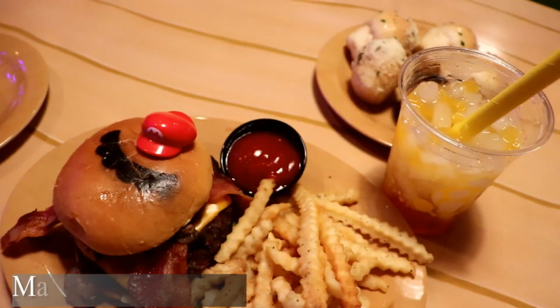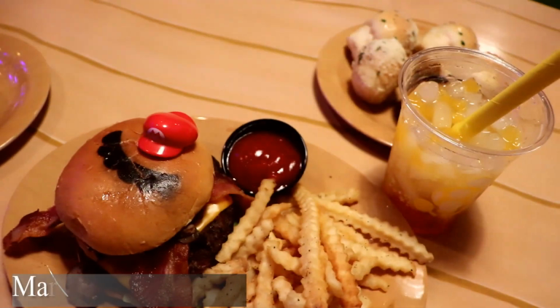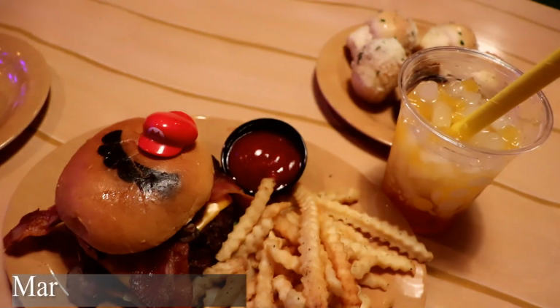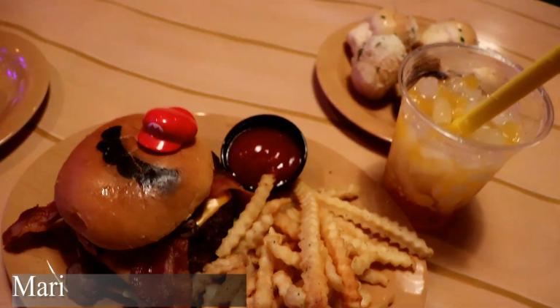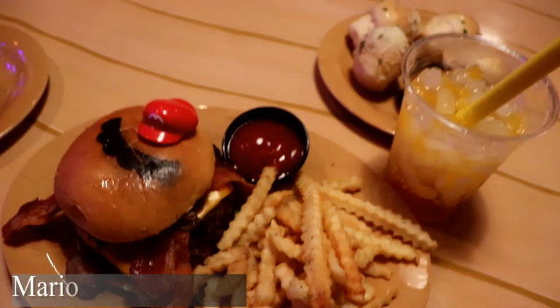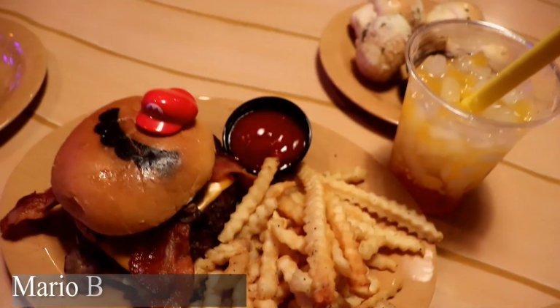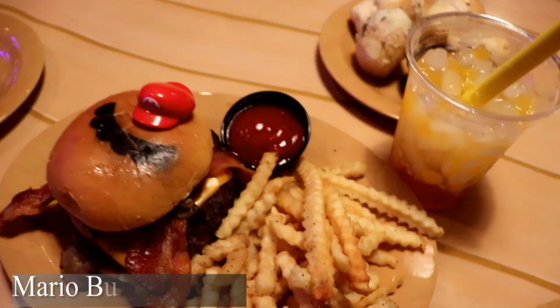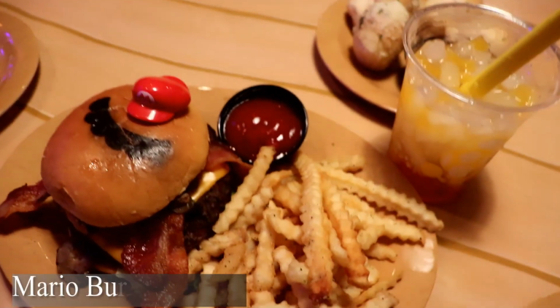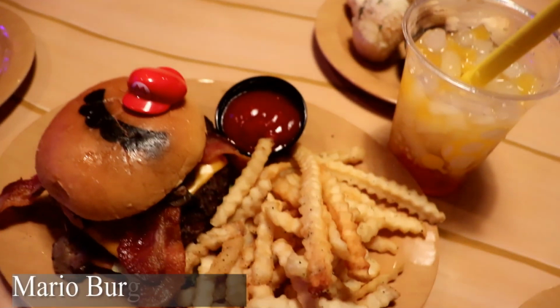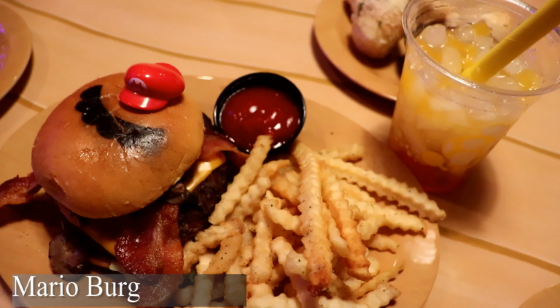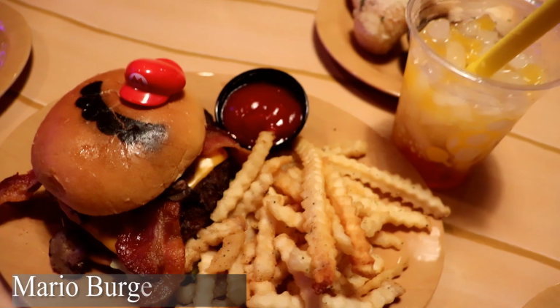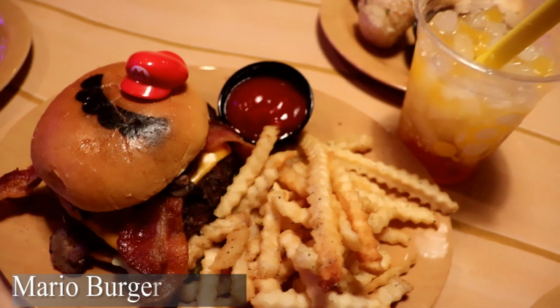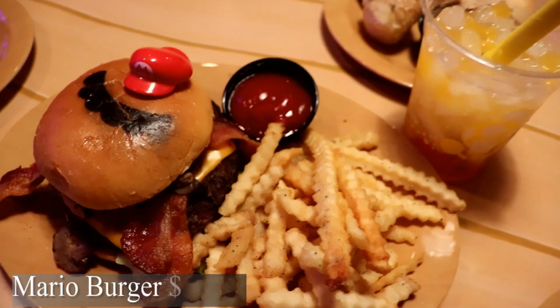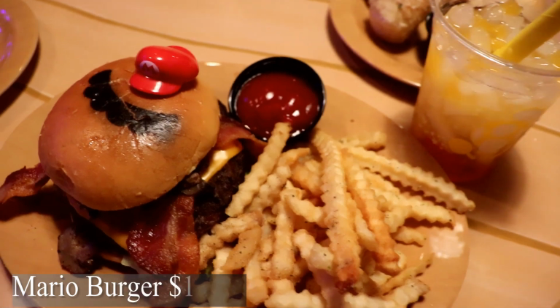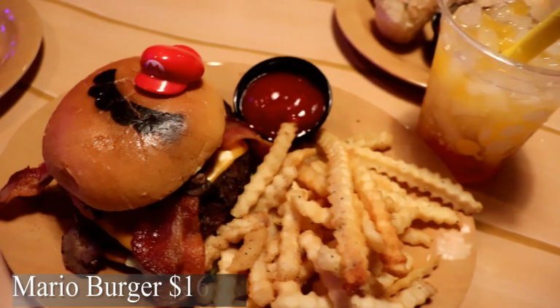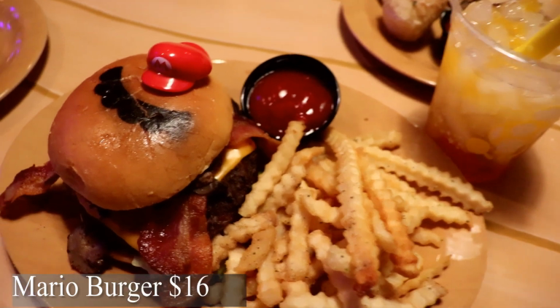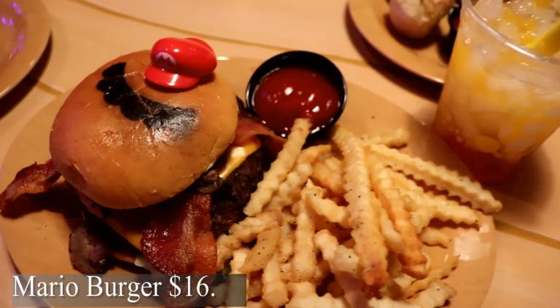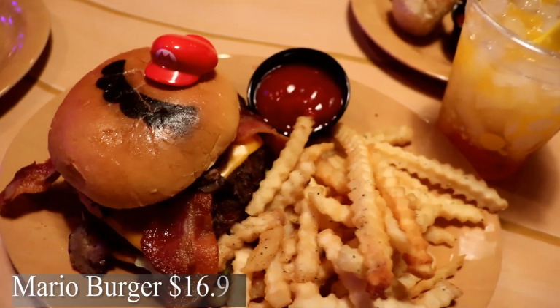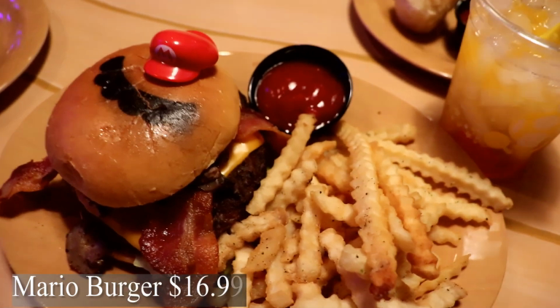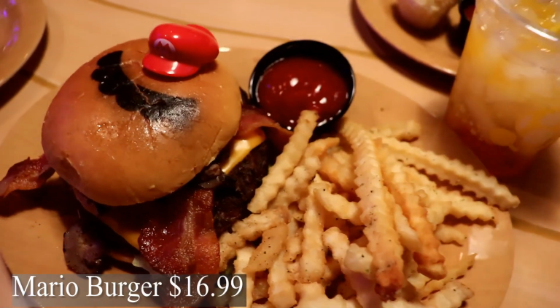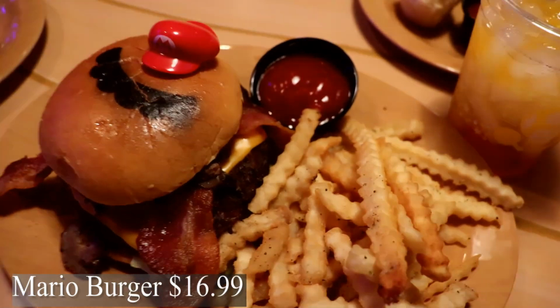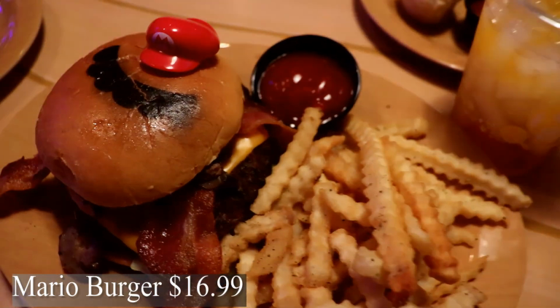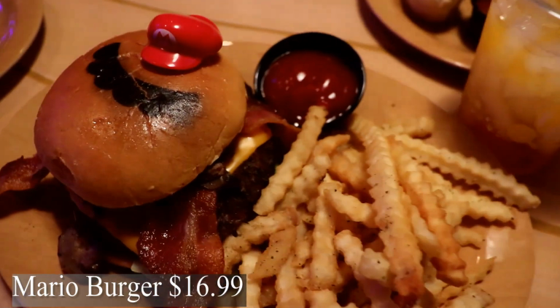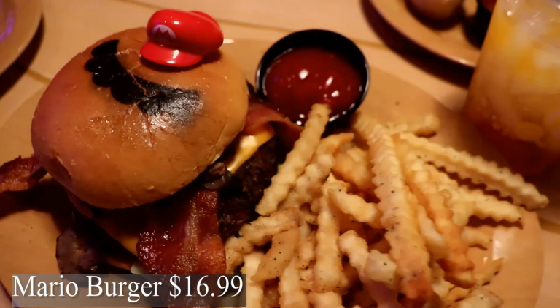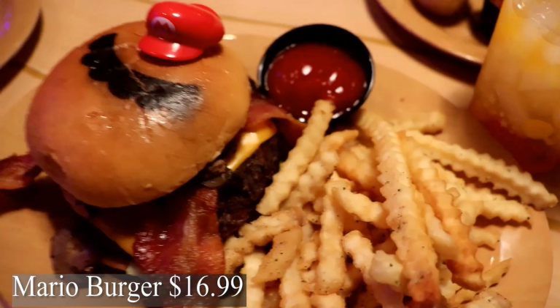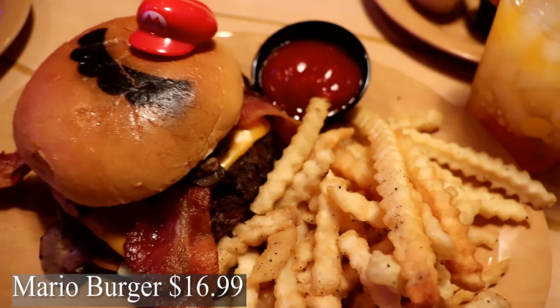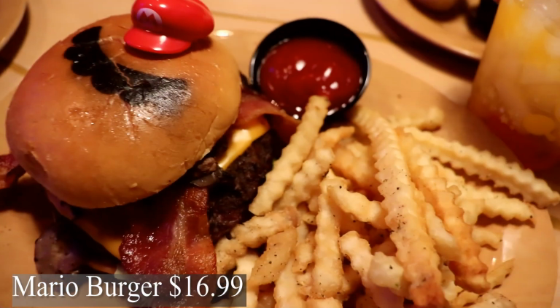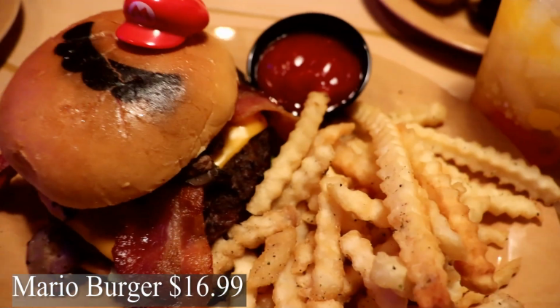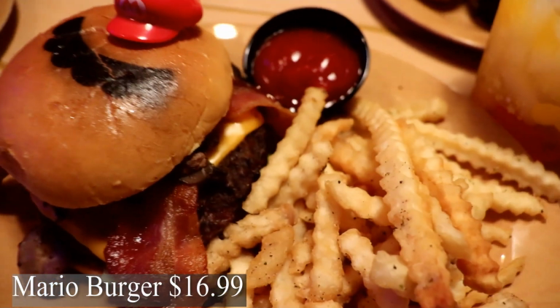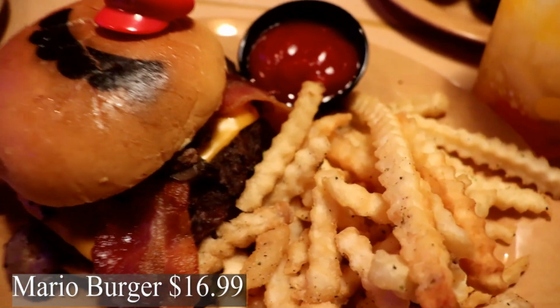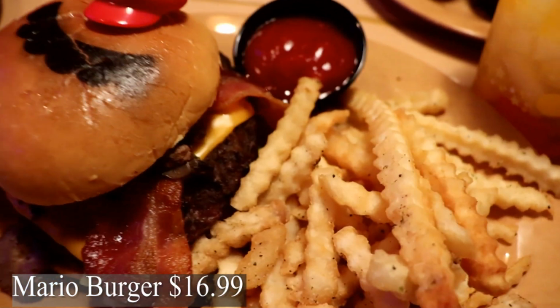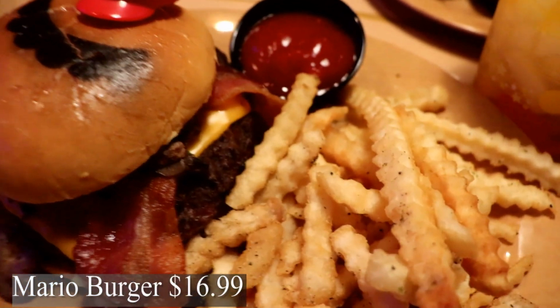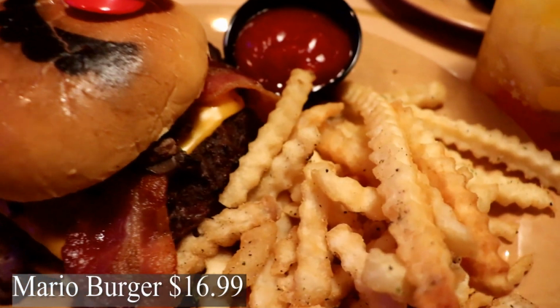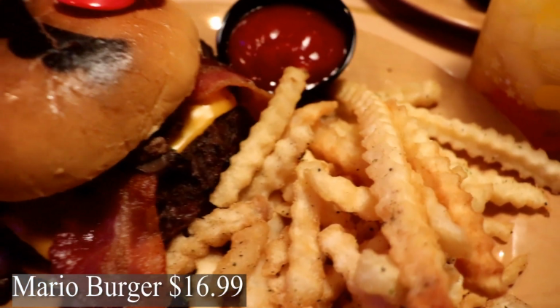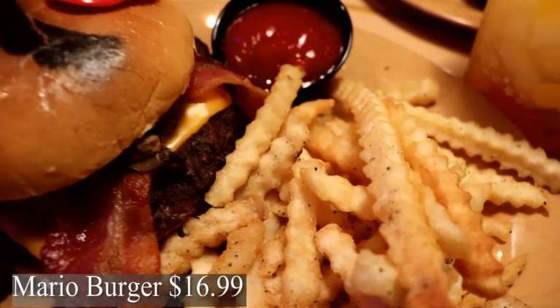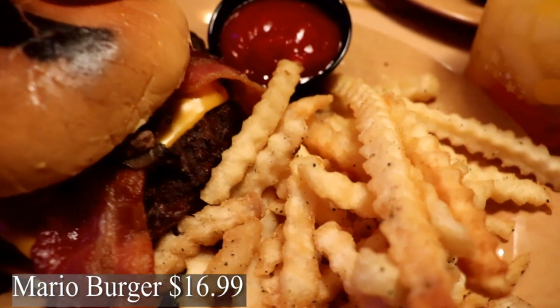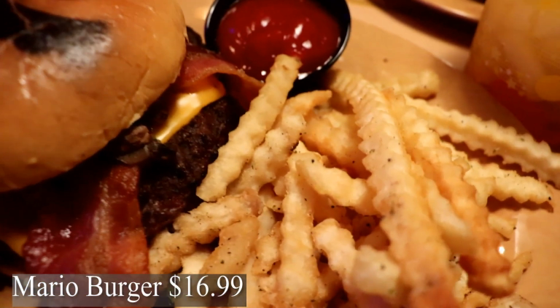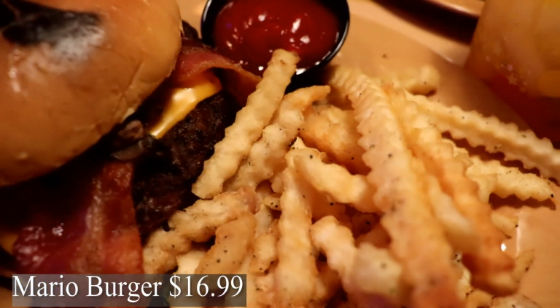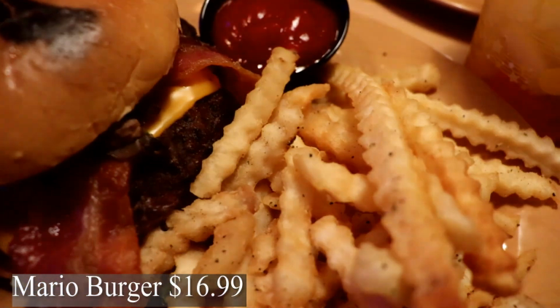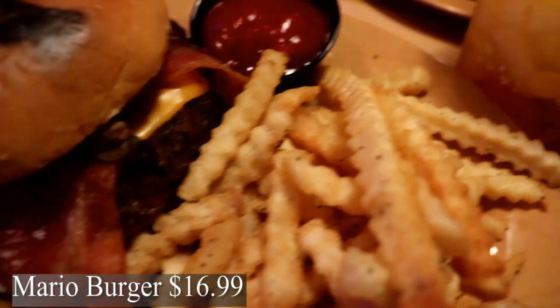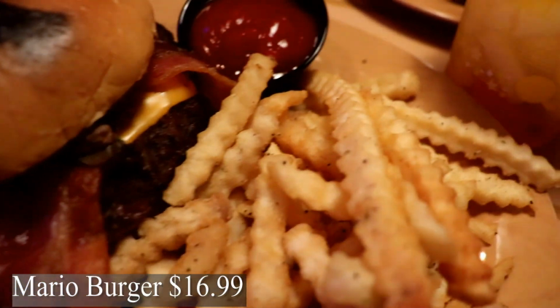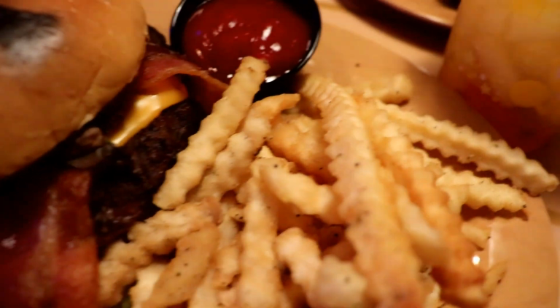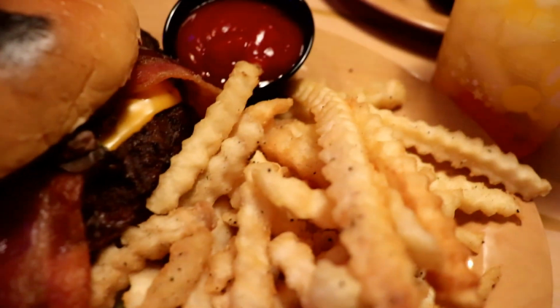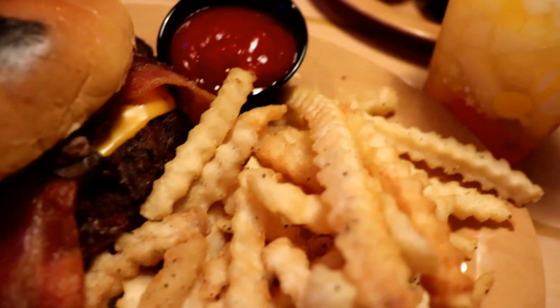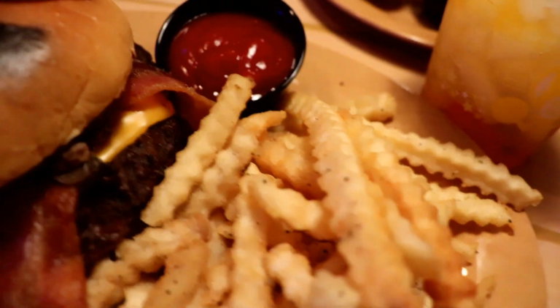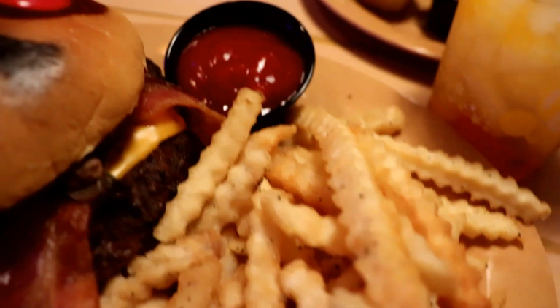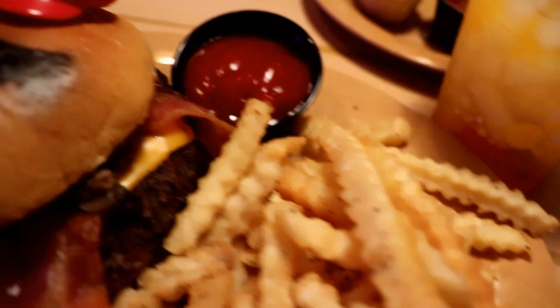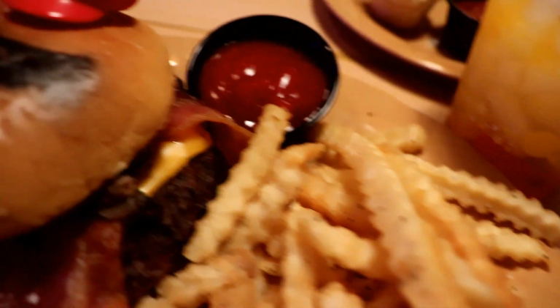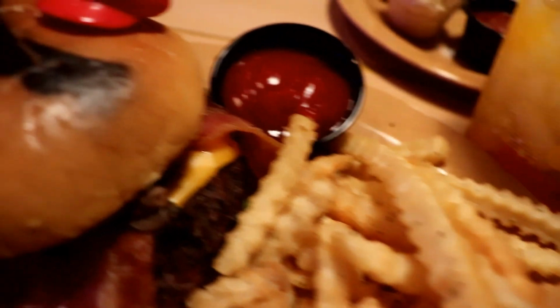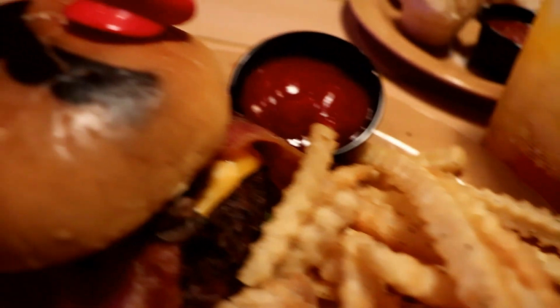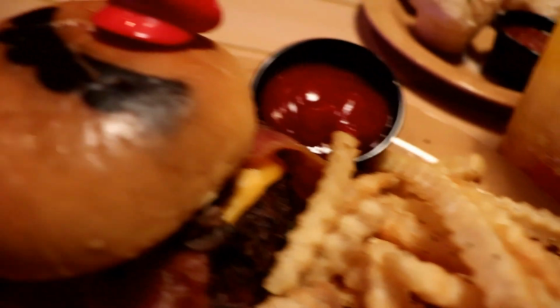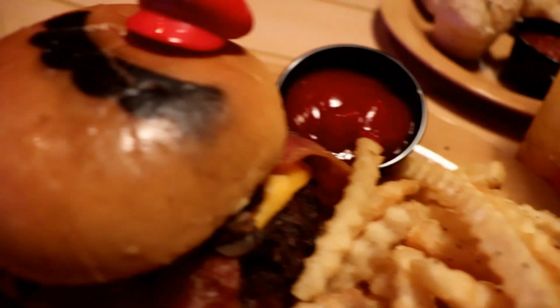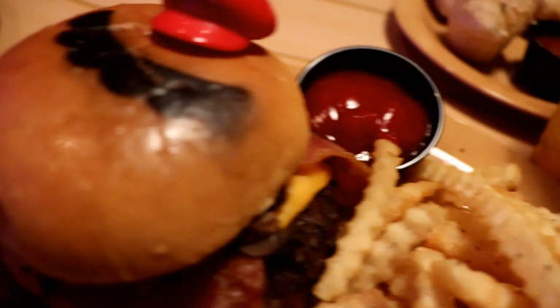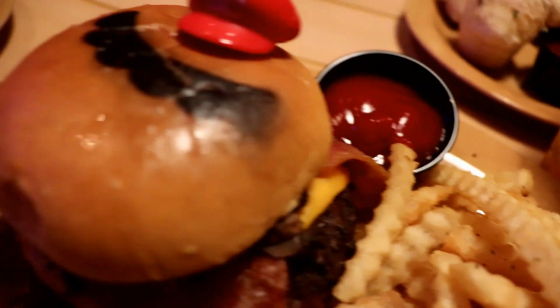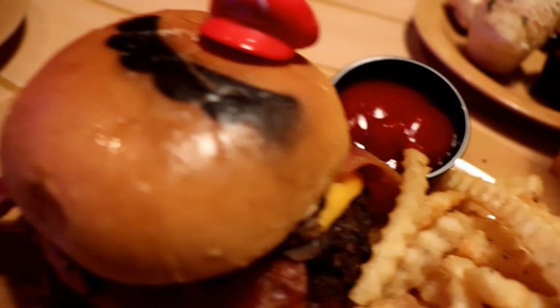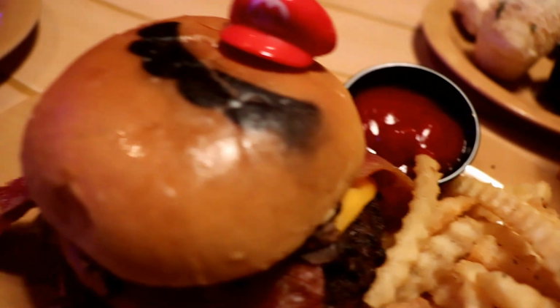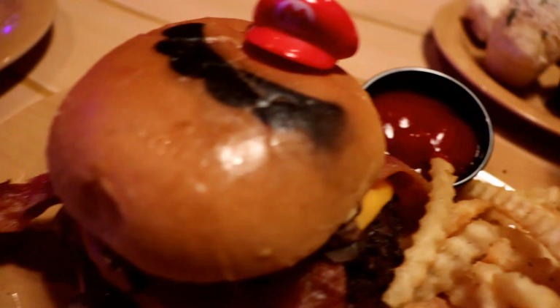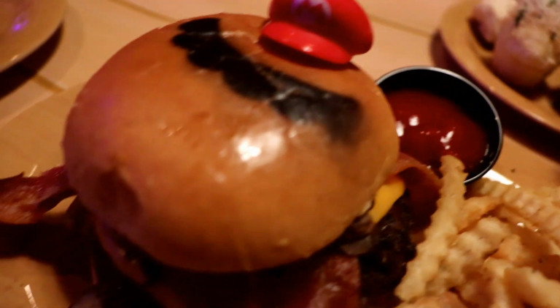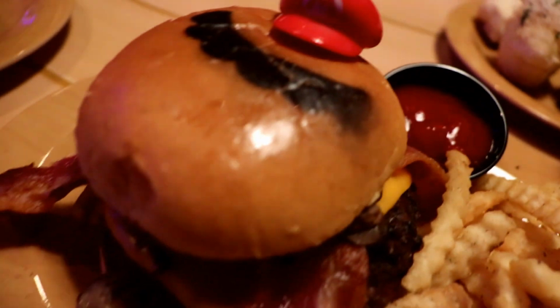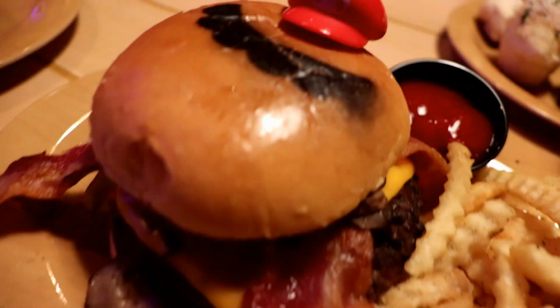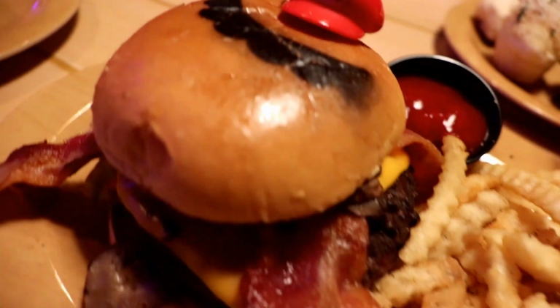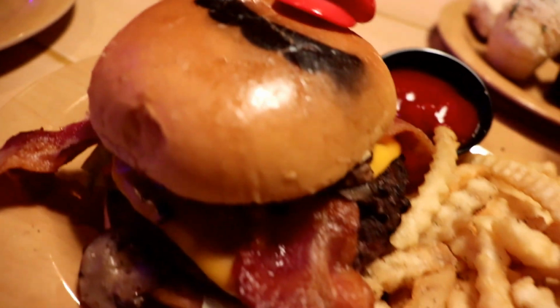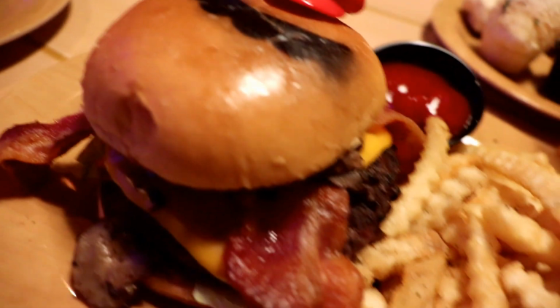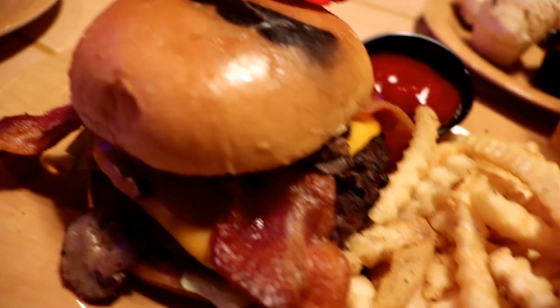The next thing I tried was a Mario Burger. It's a beef patty with bacon, mushrooms, tomato, lettuce, and American cheese.